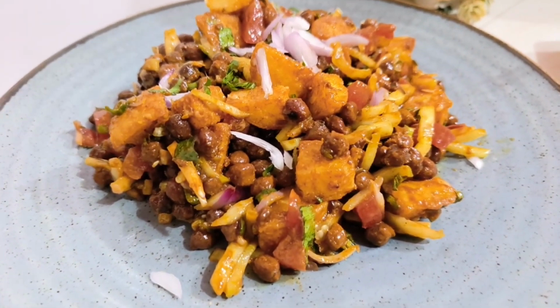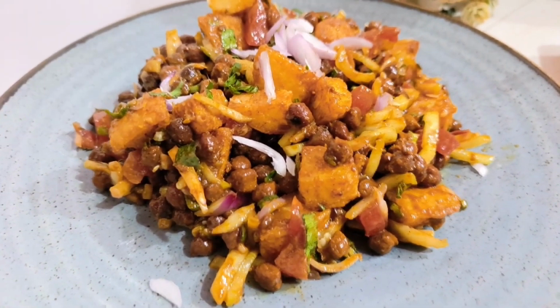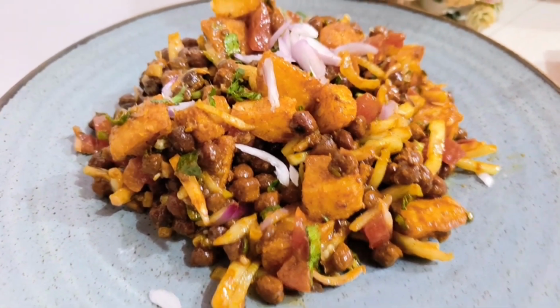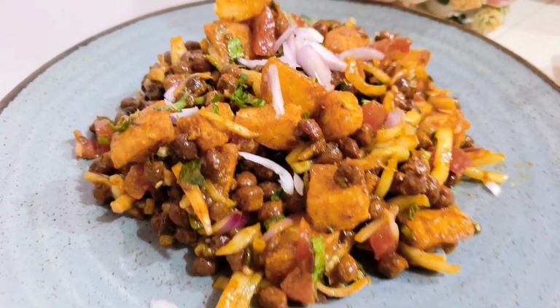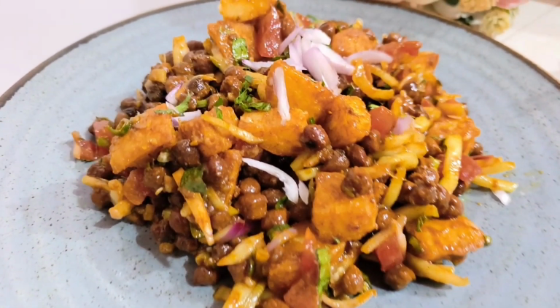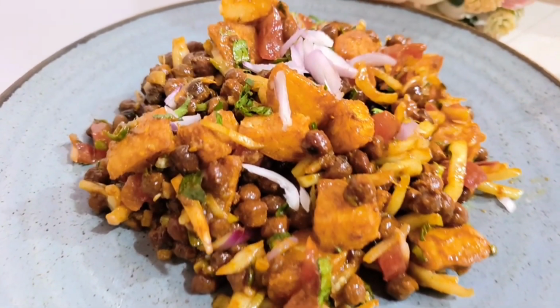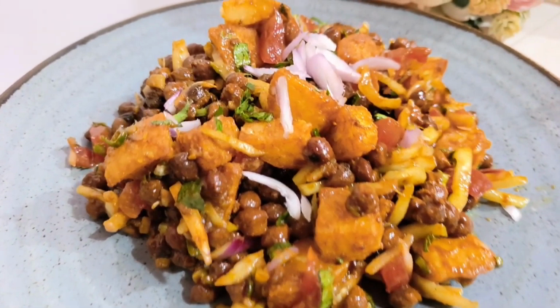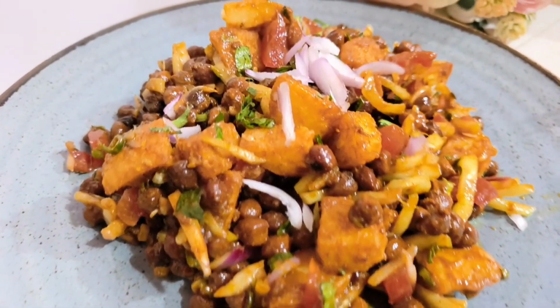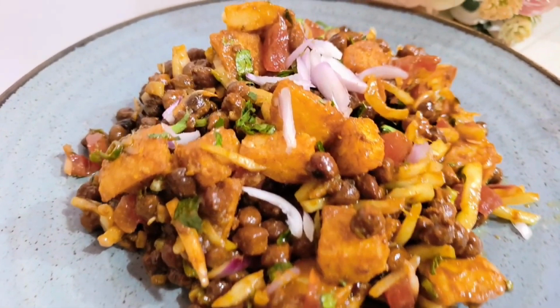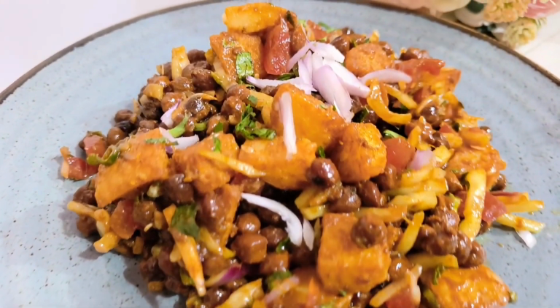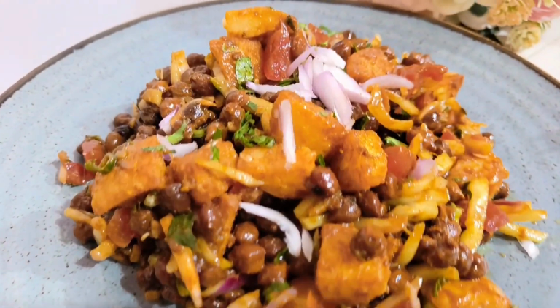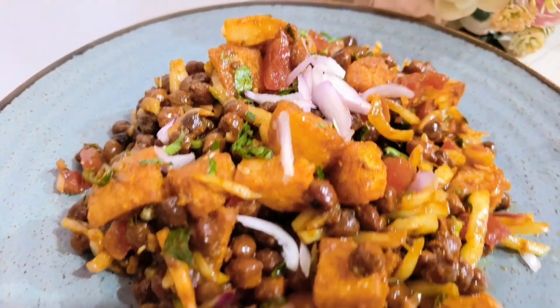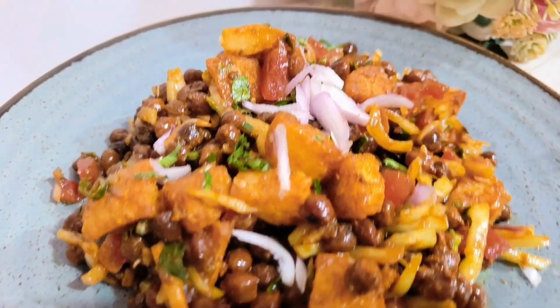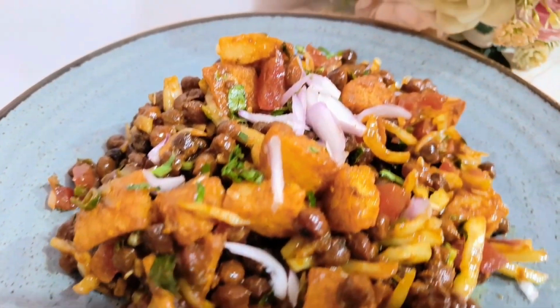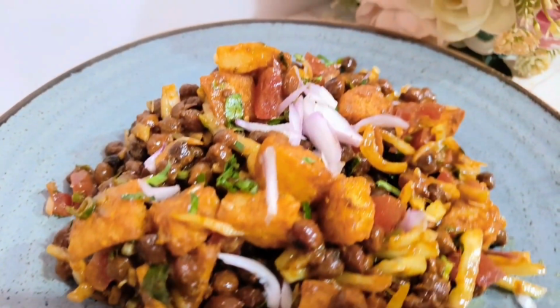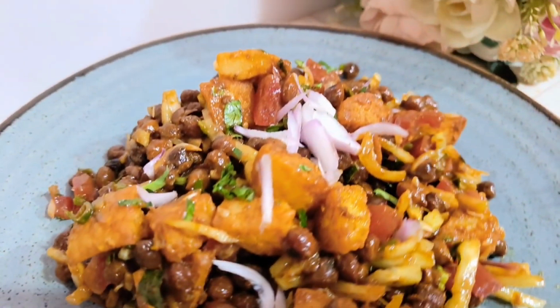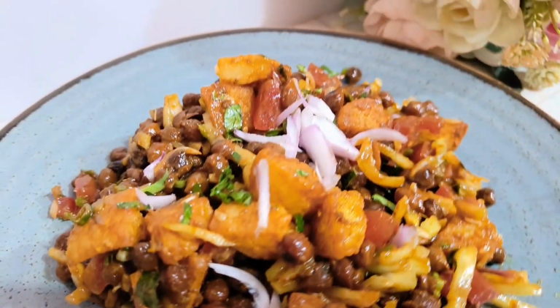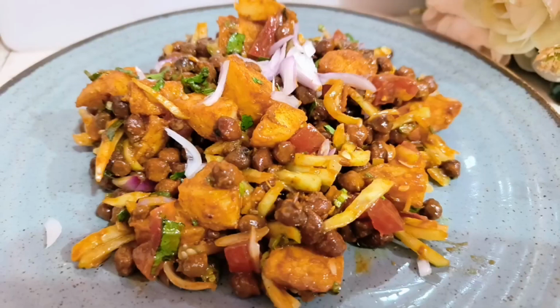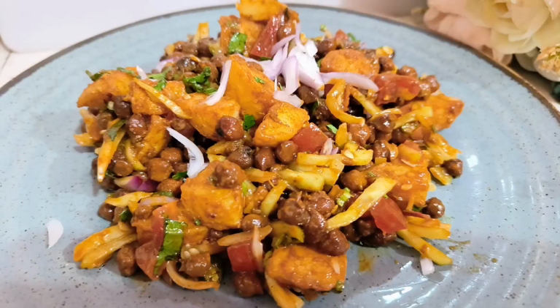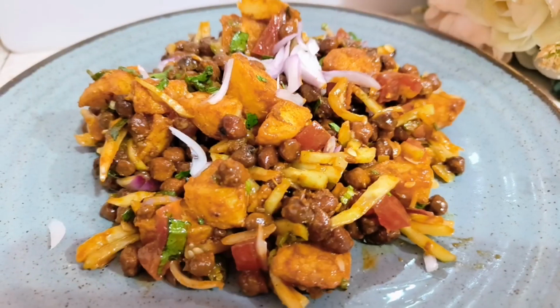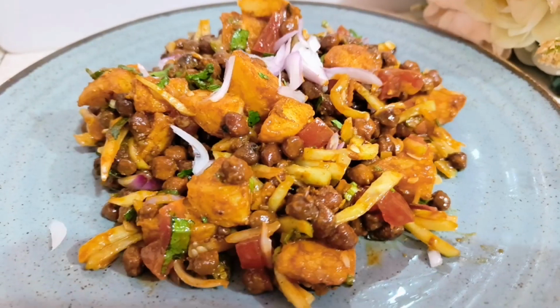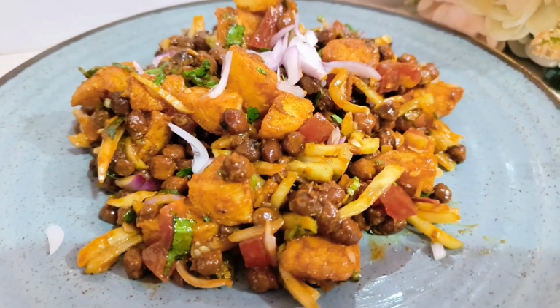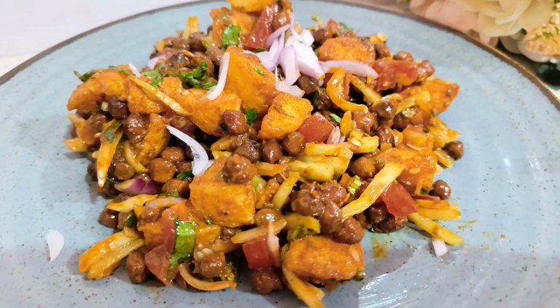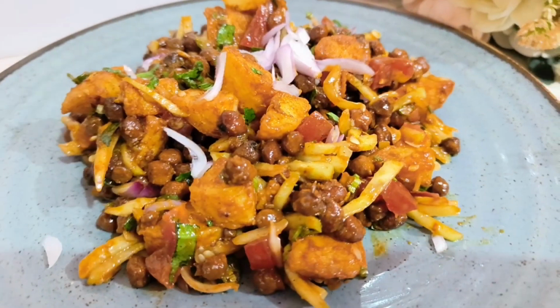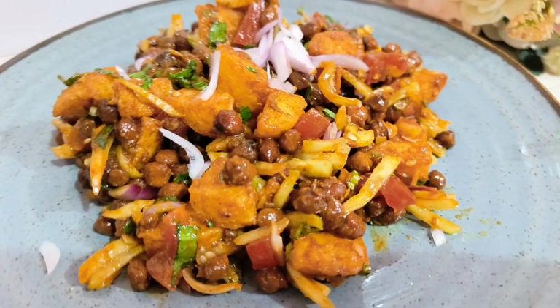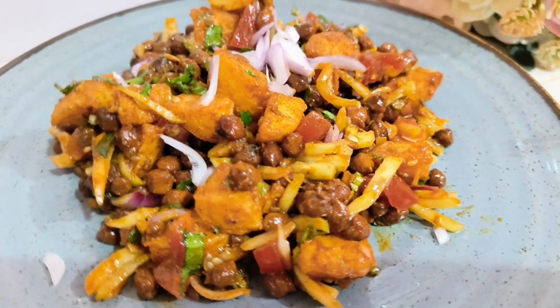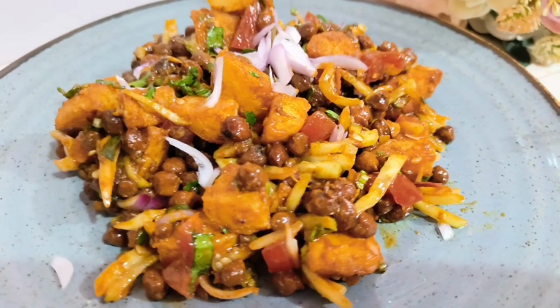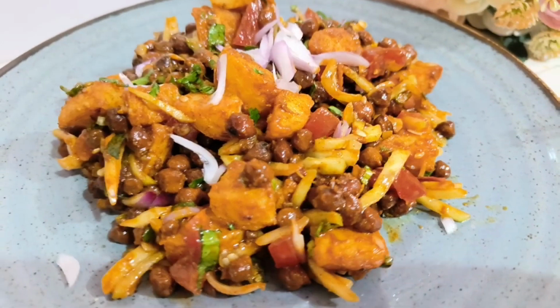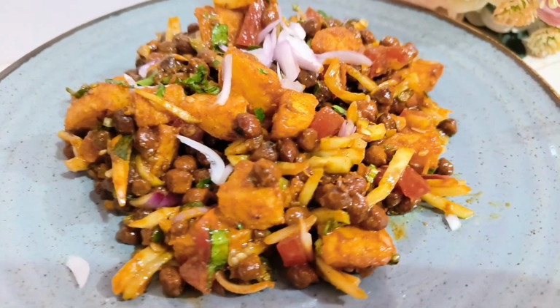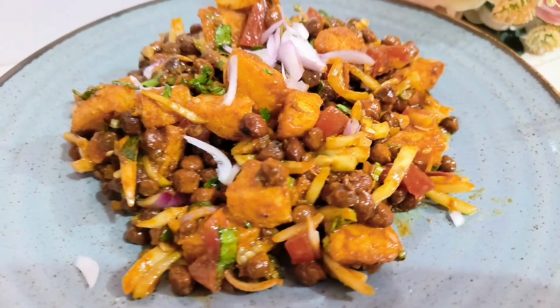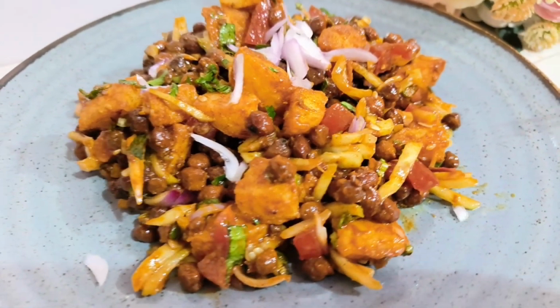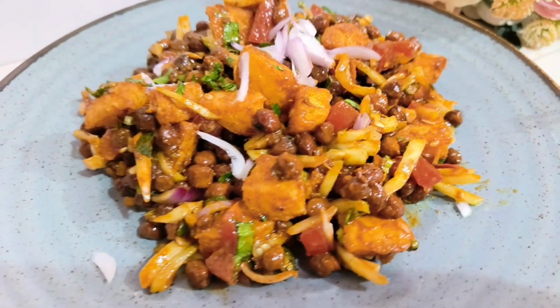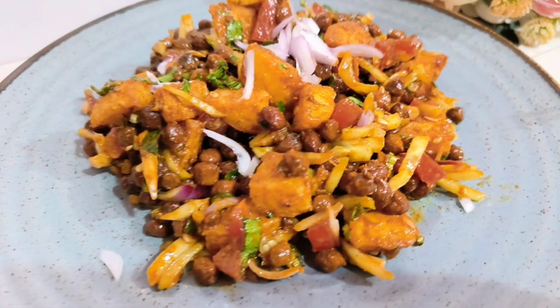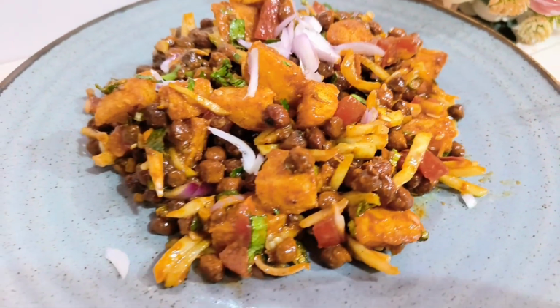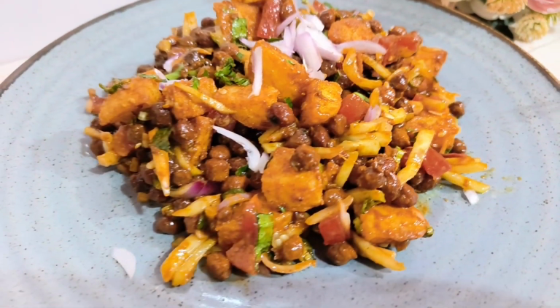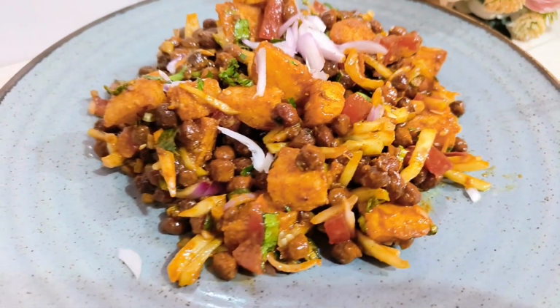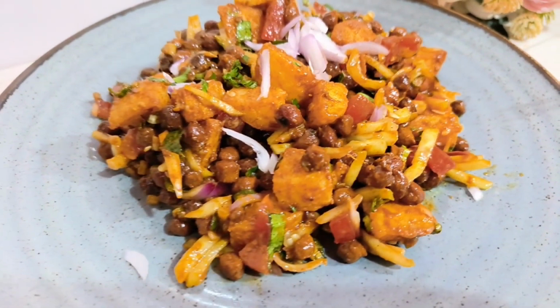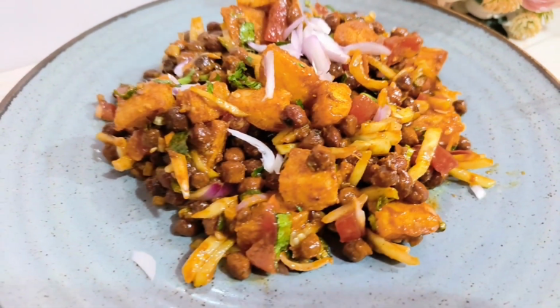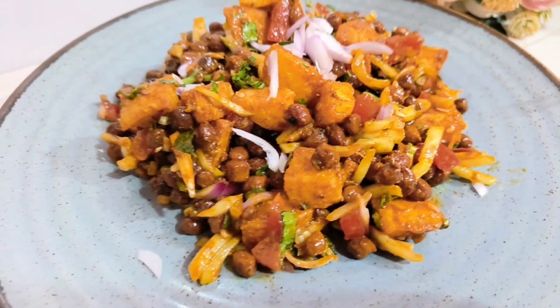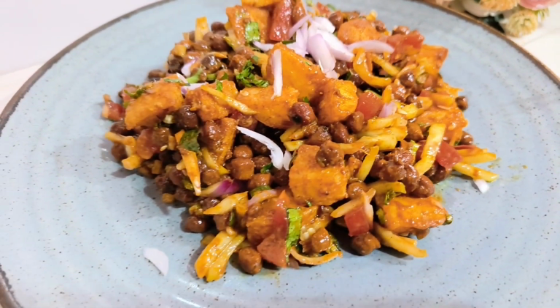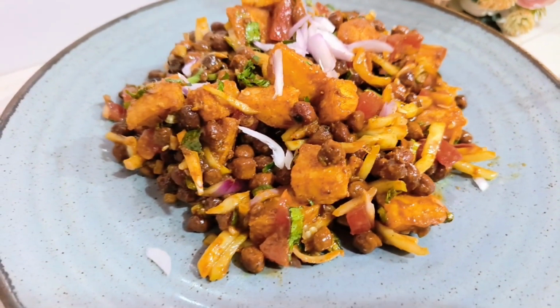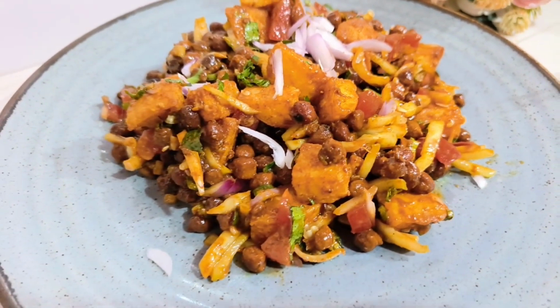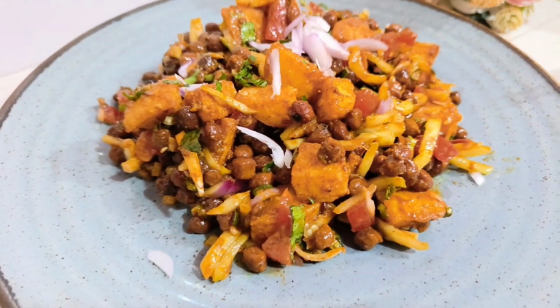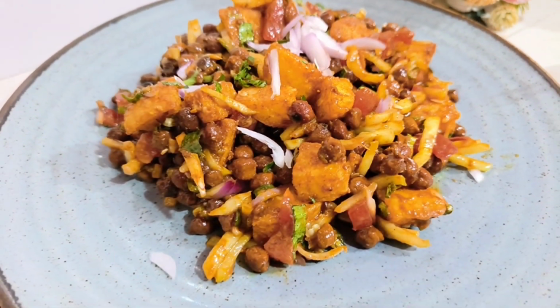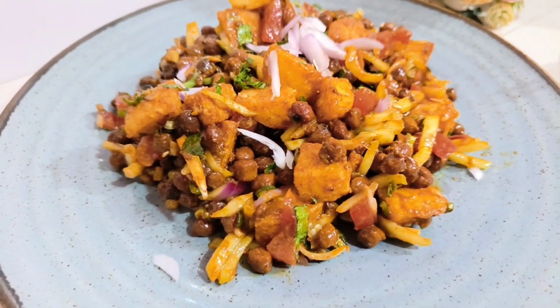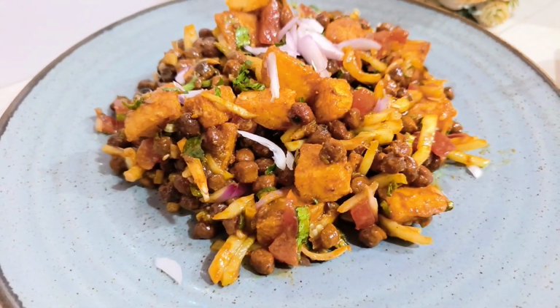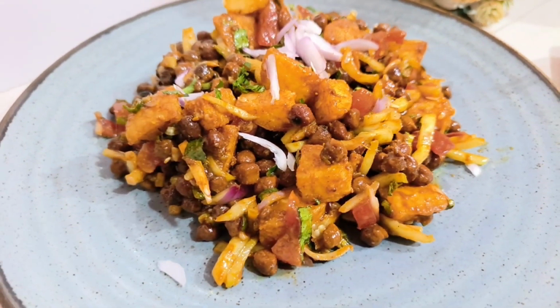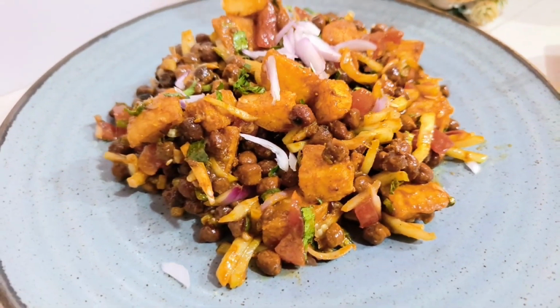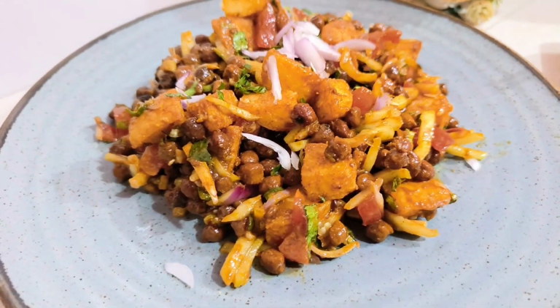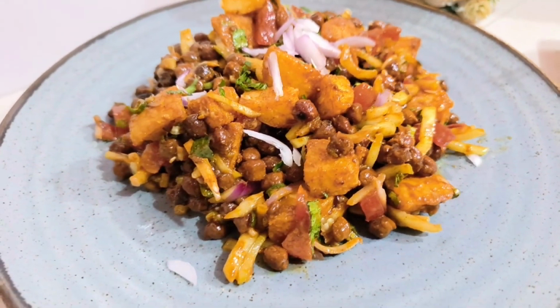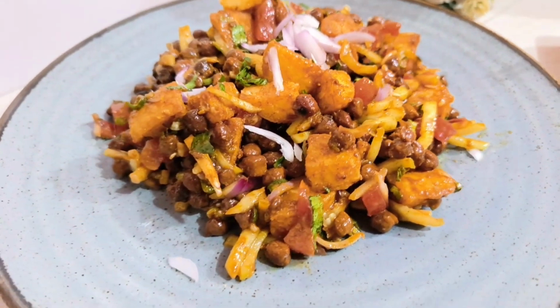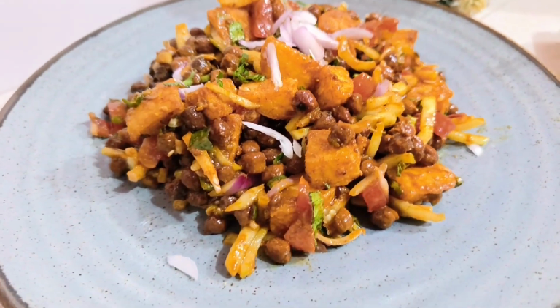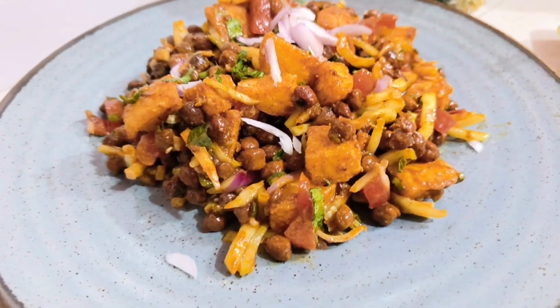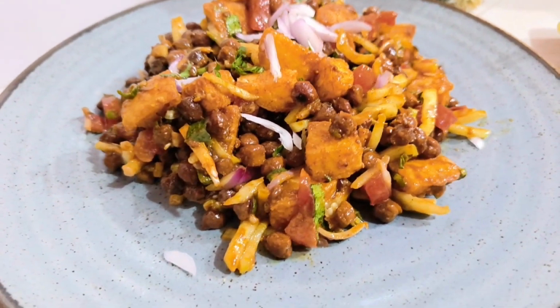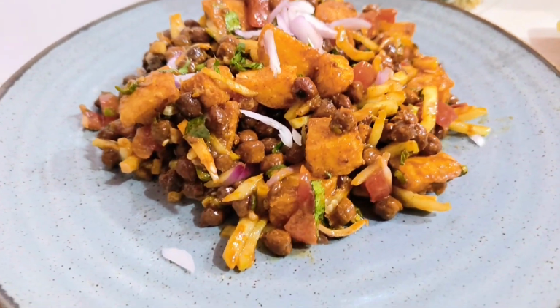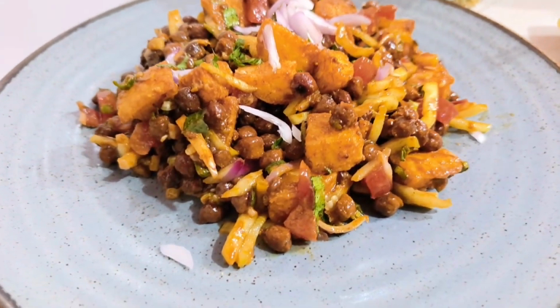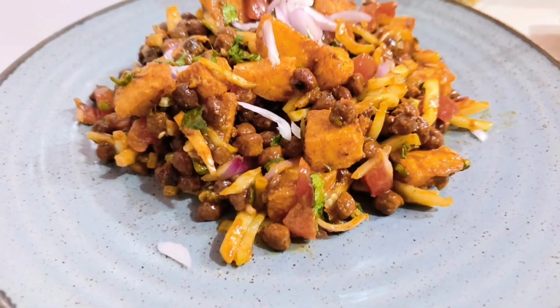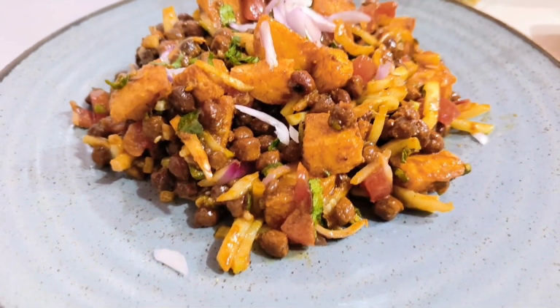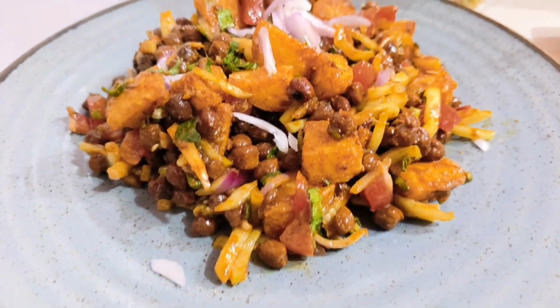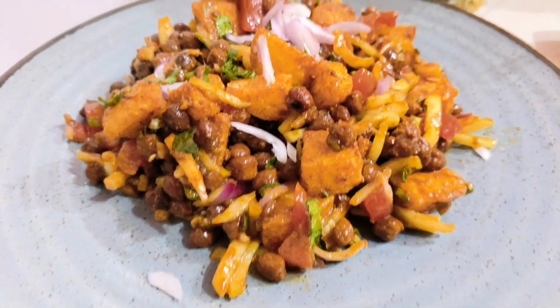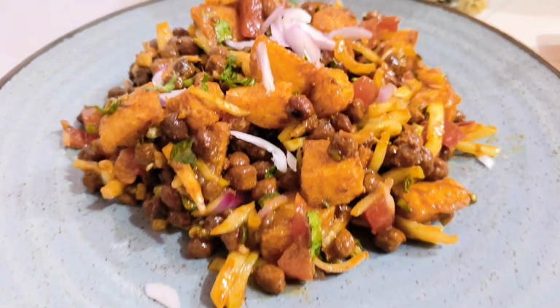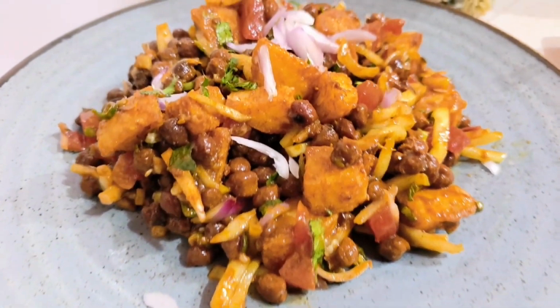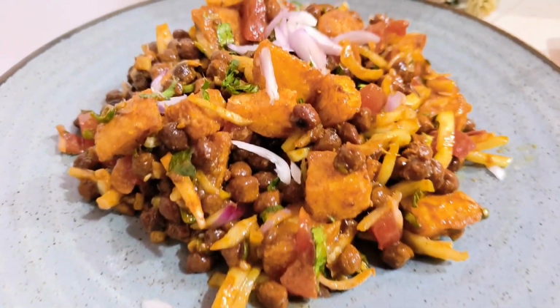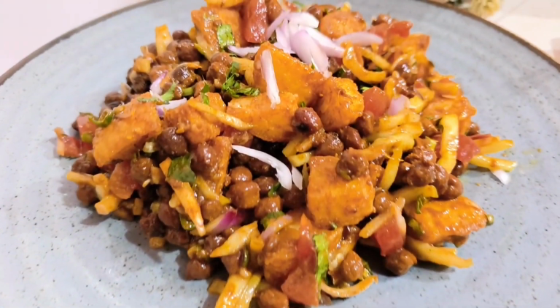Assalamualaikum, welcome to my channel Roxana Cooking Show. I am going to show you the recipe.